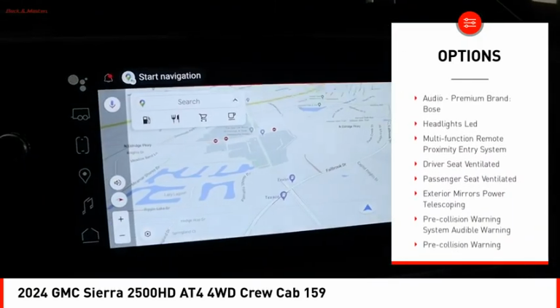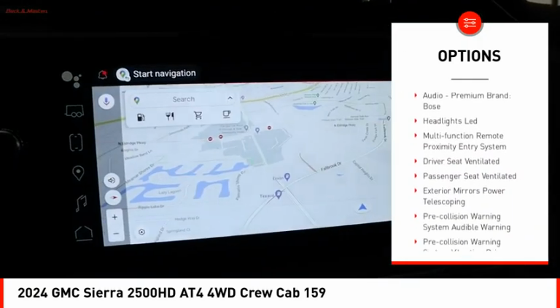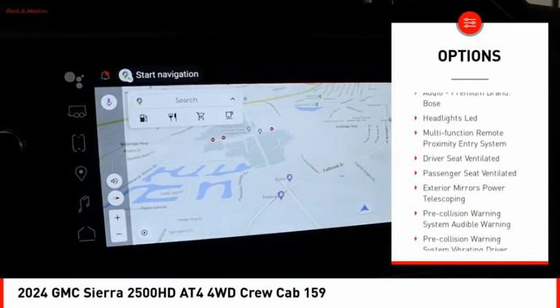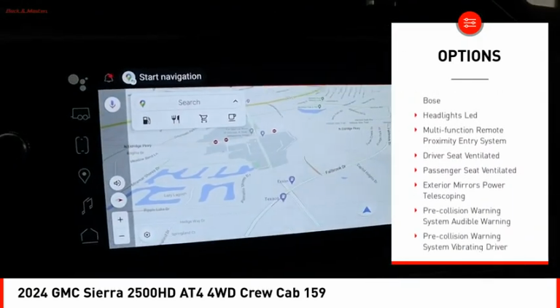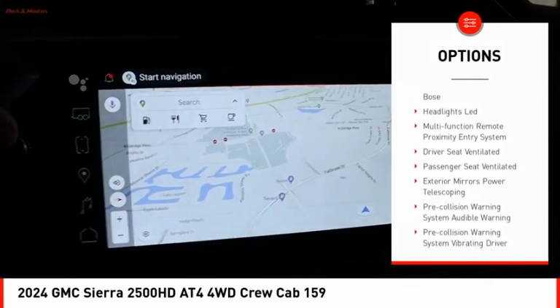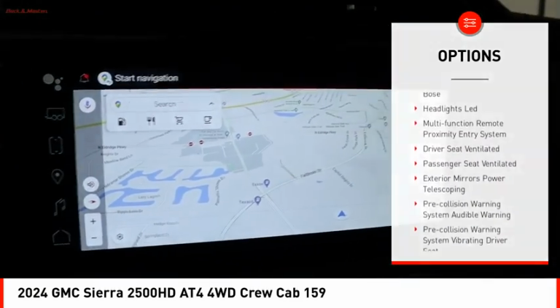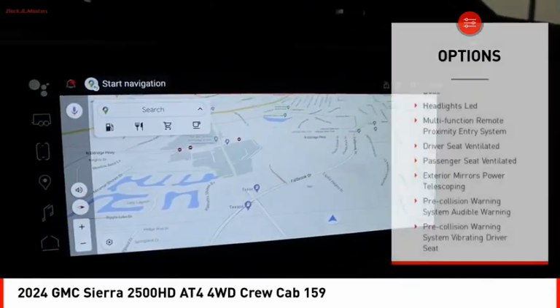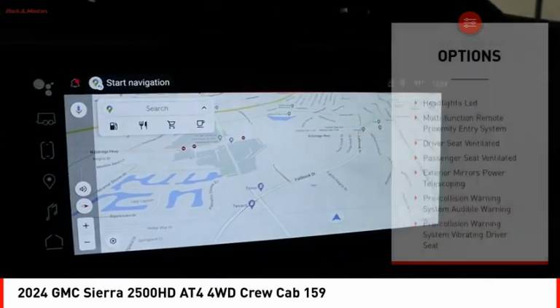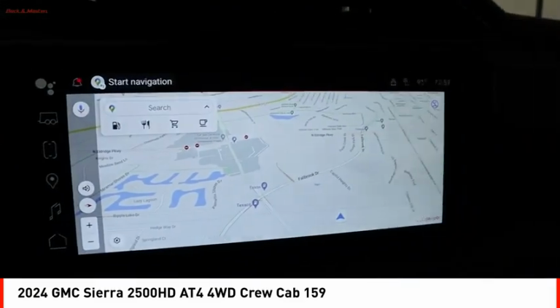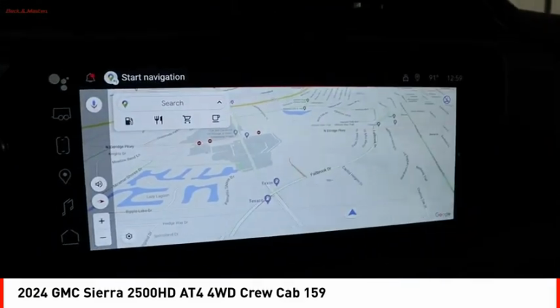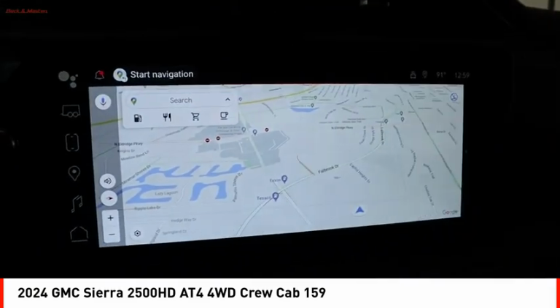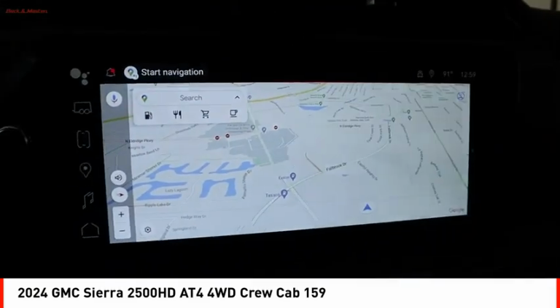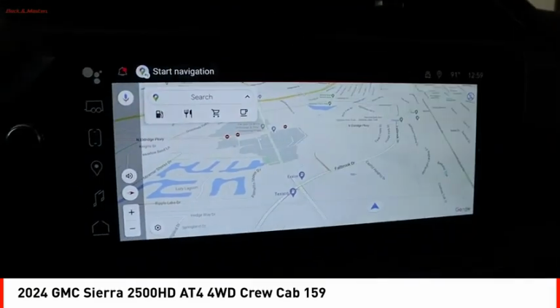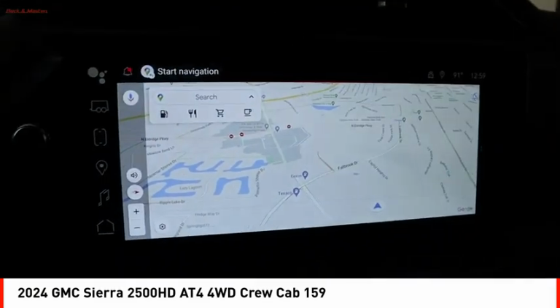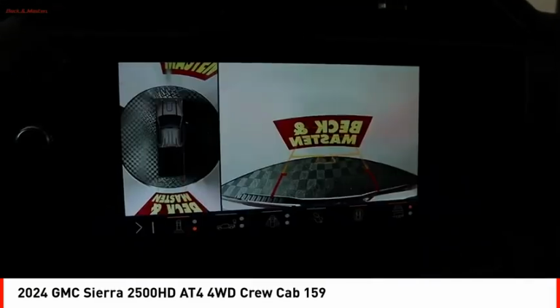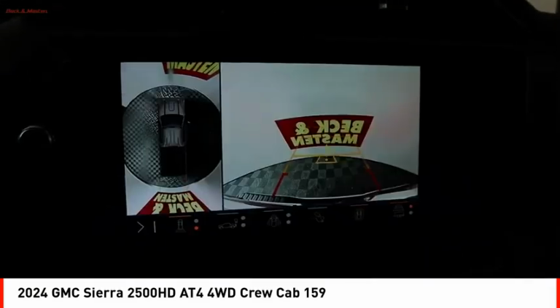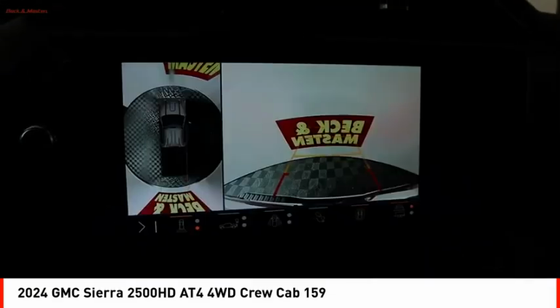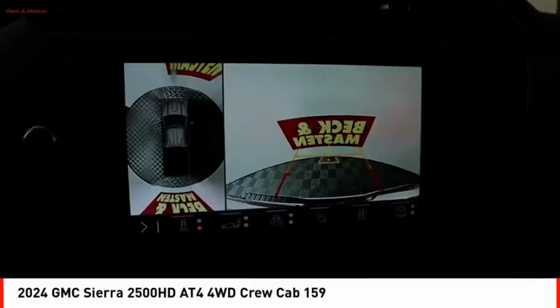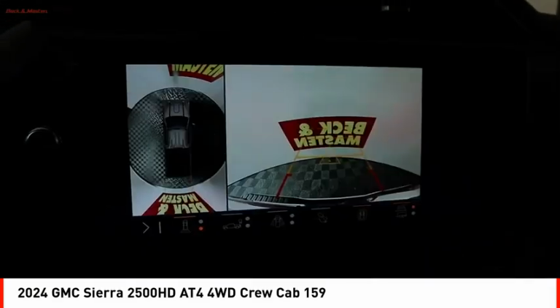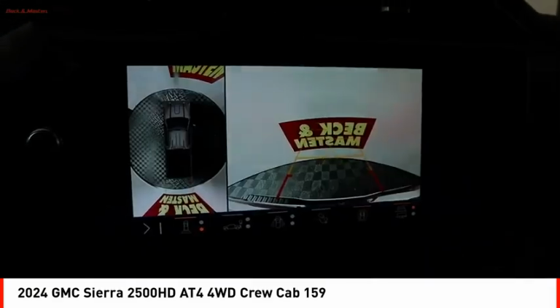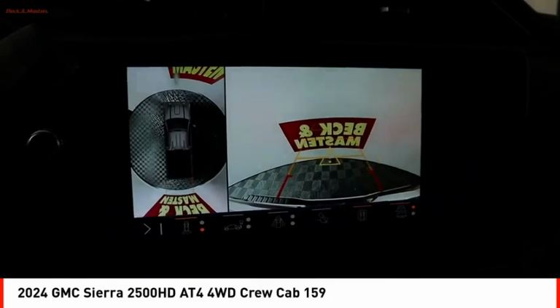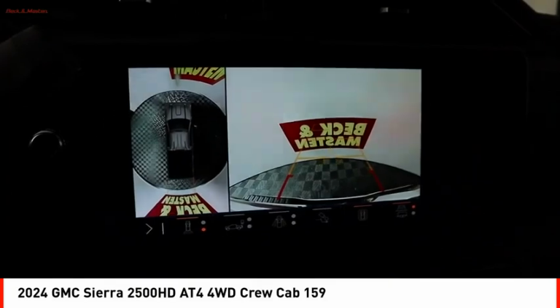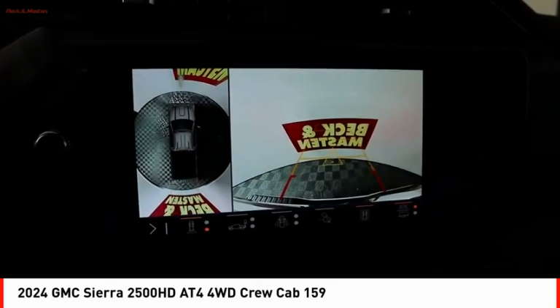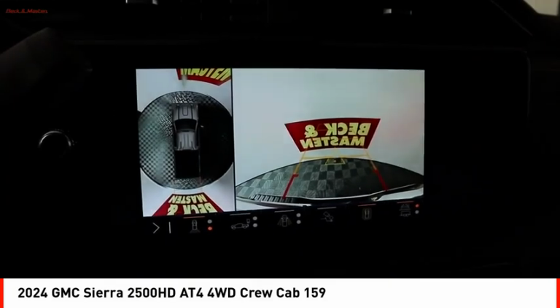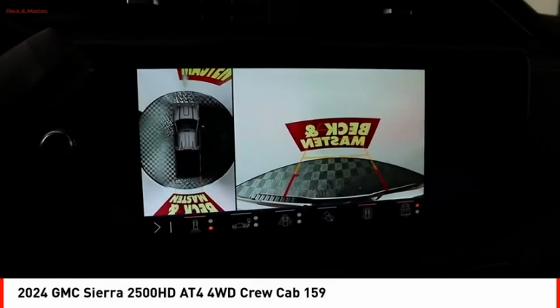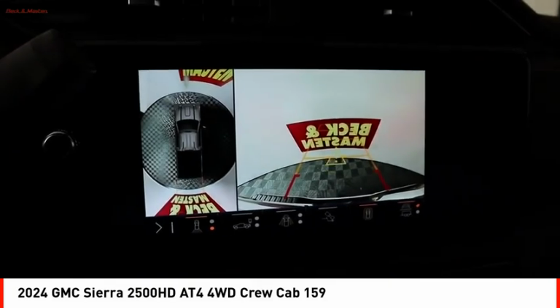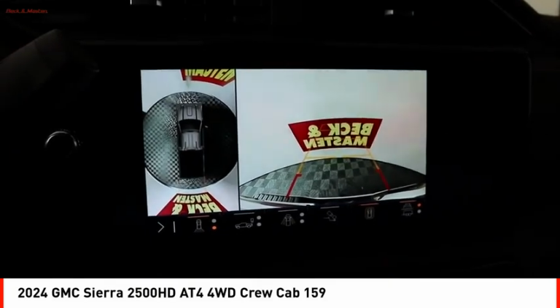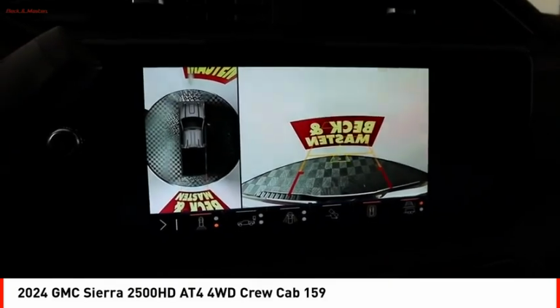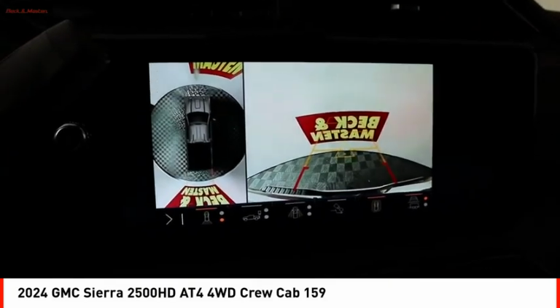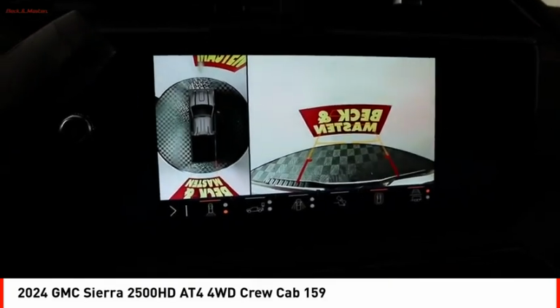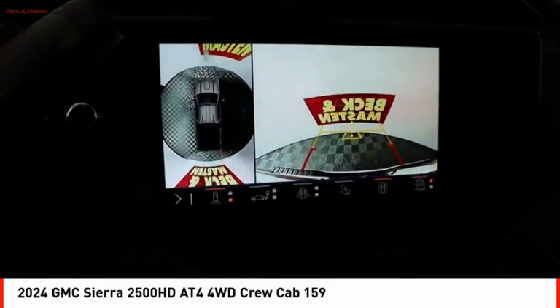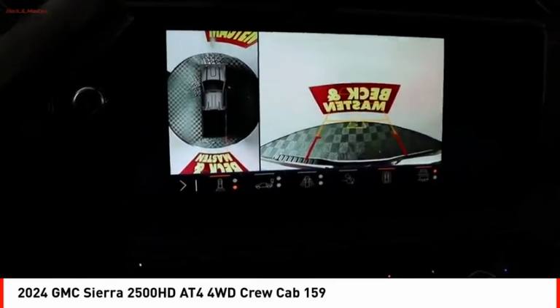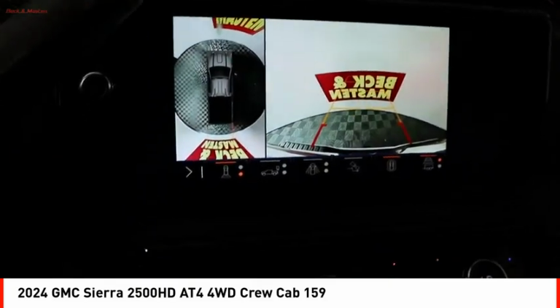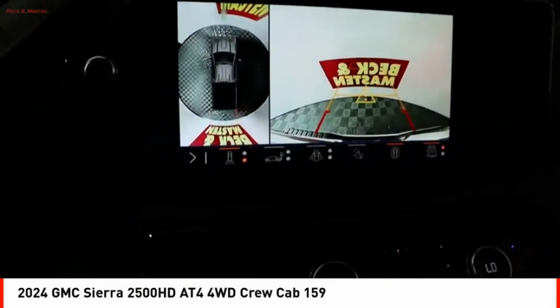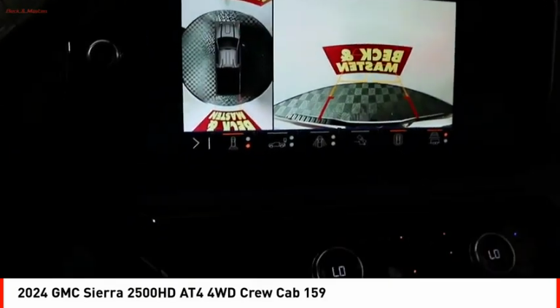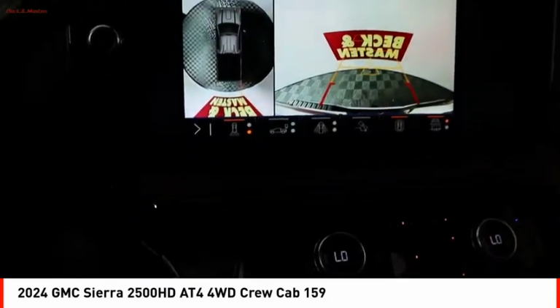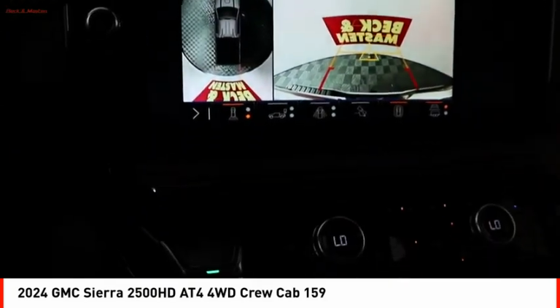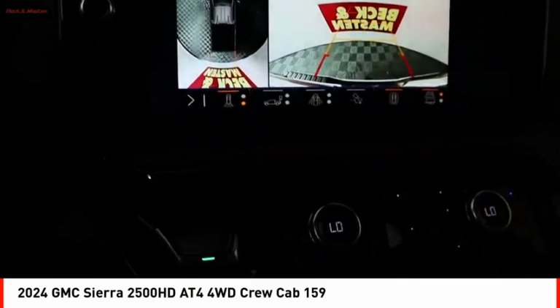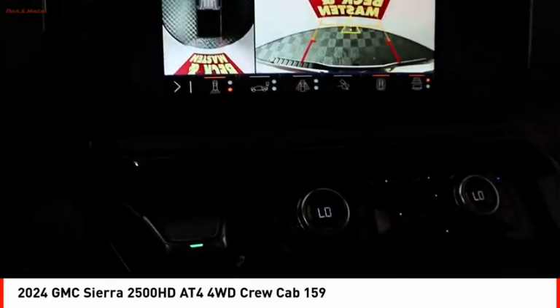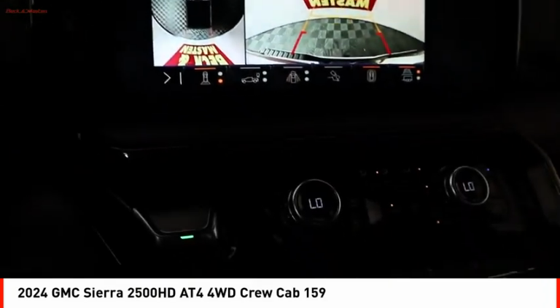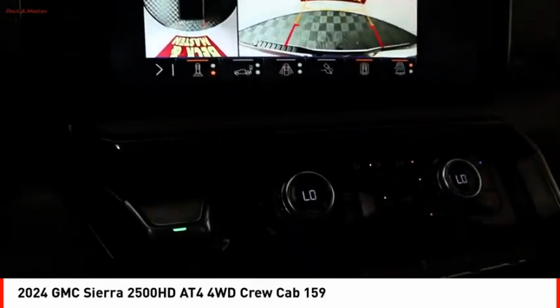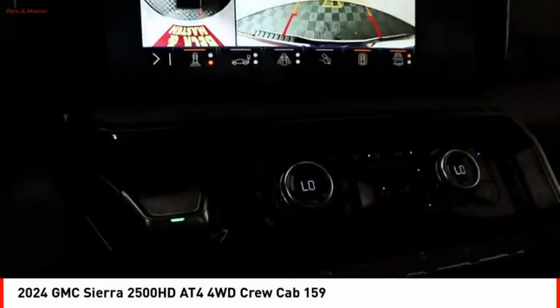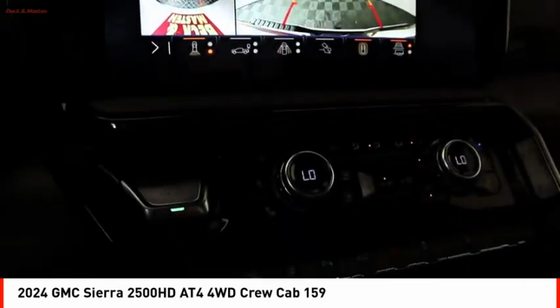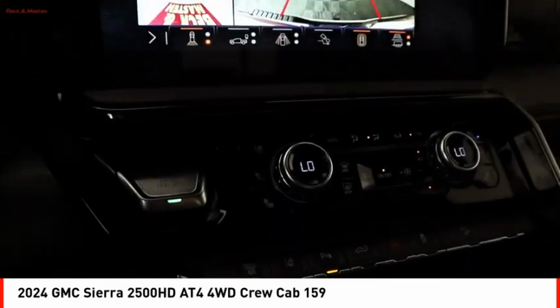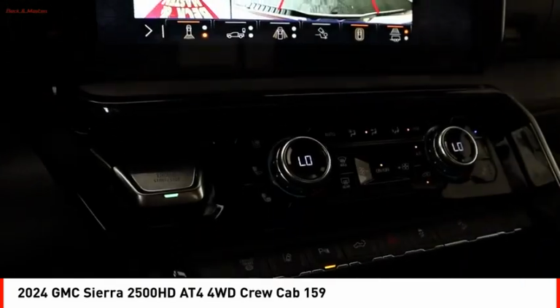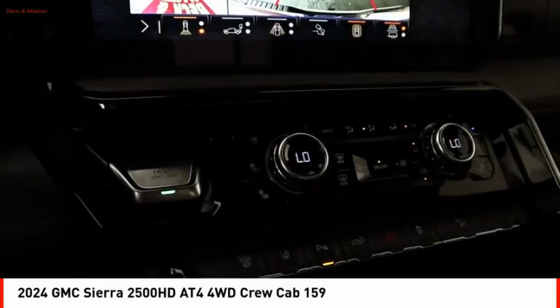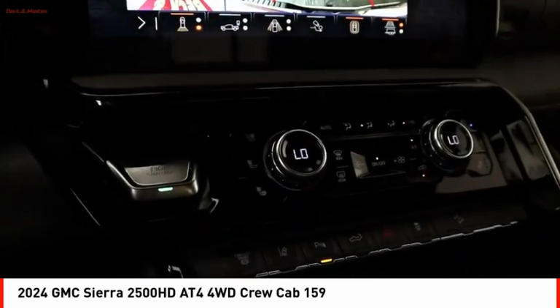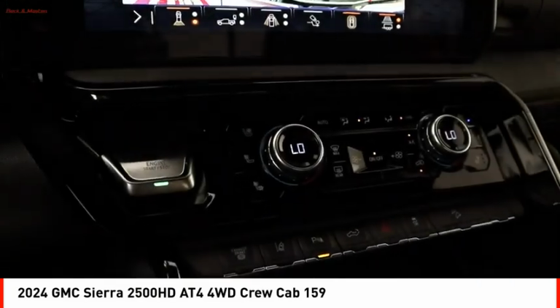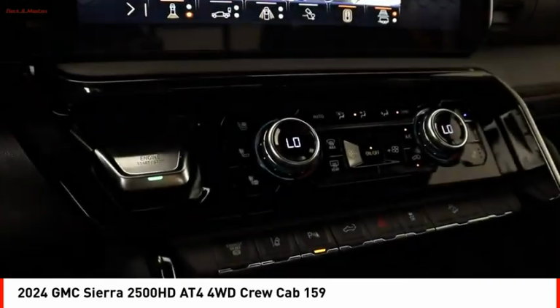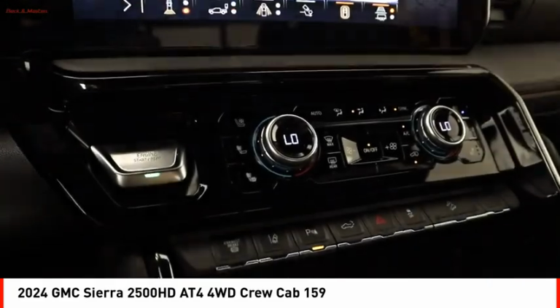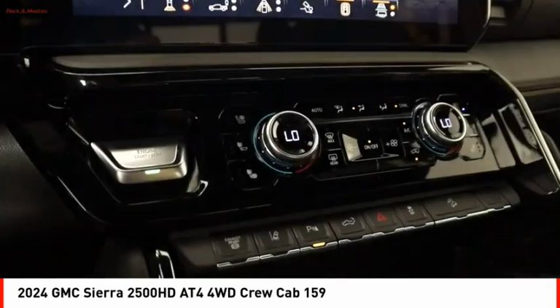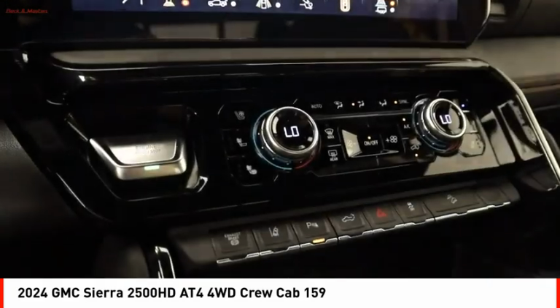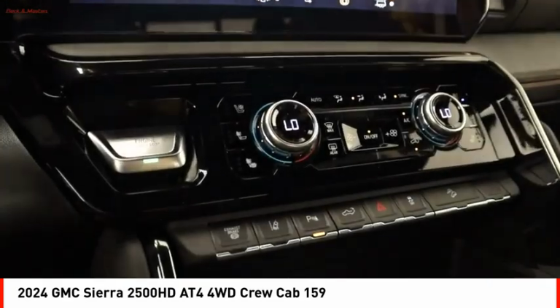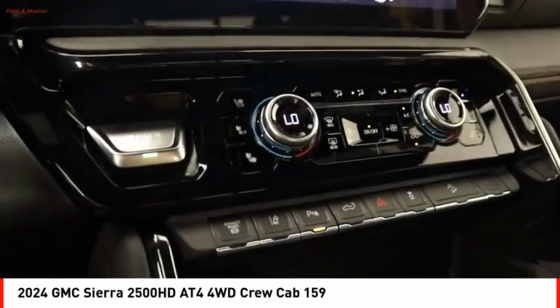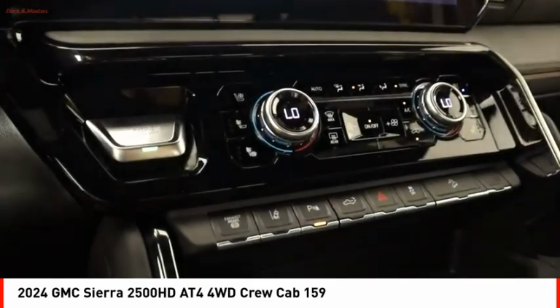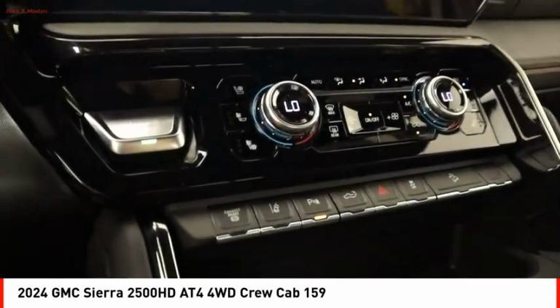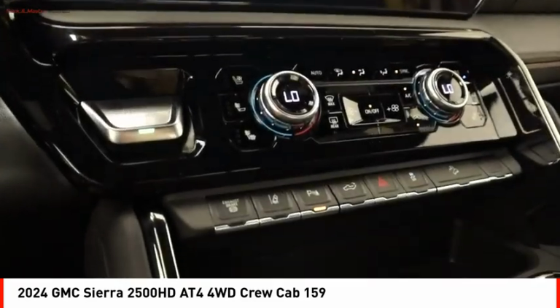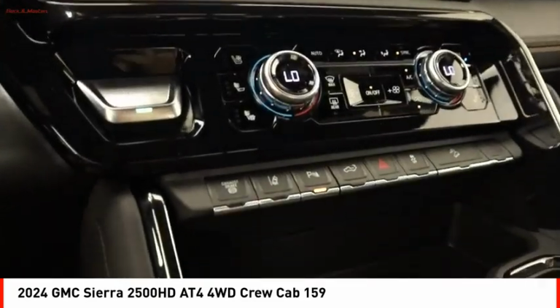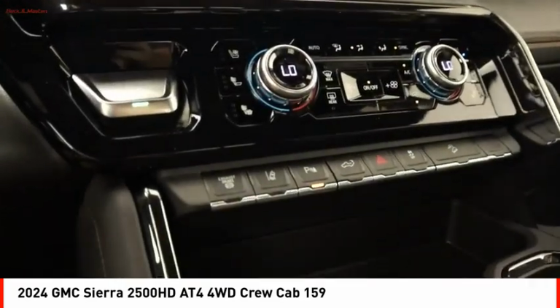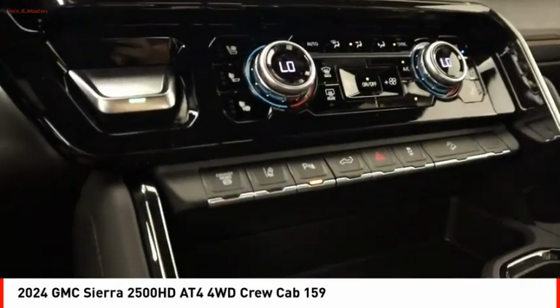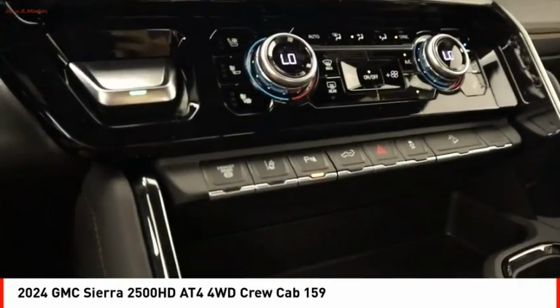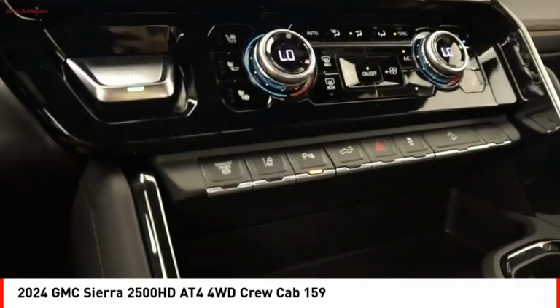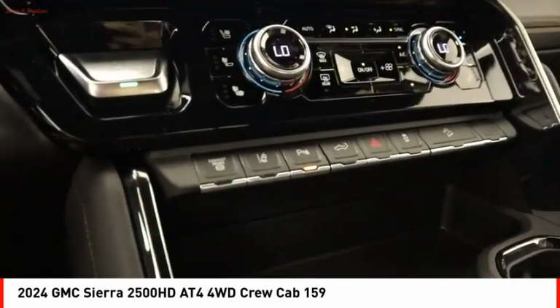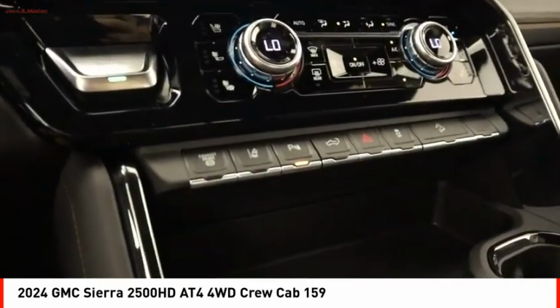LED lighting, traction control, stability control, roll stability control, and auxiliary transmission fluid cooler.